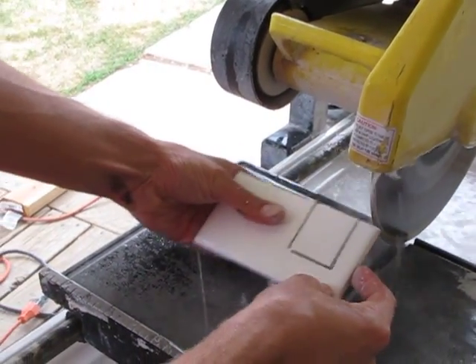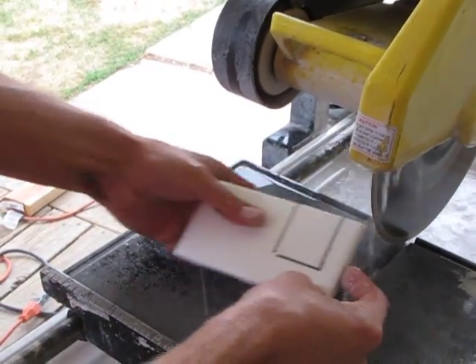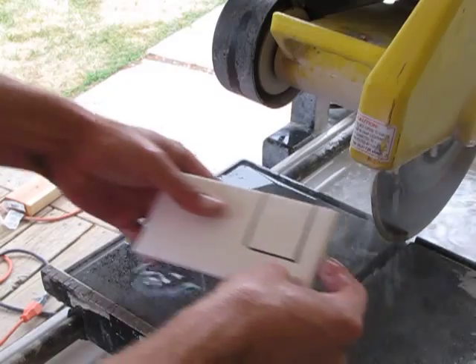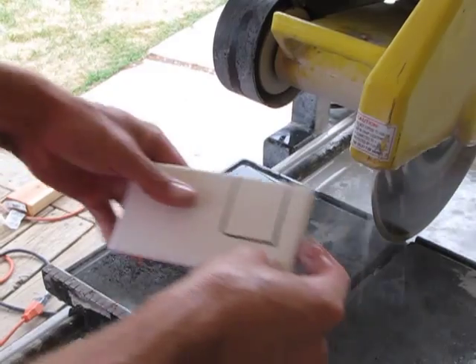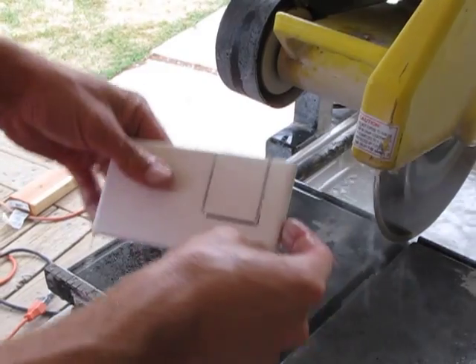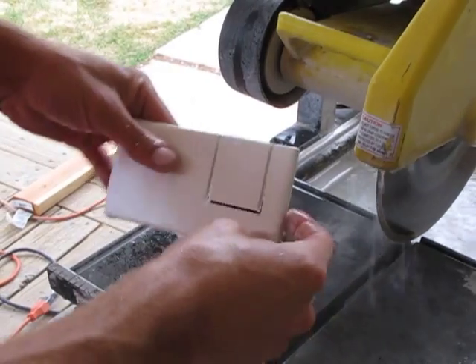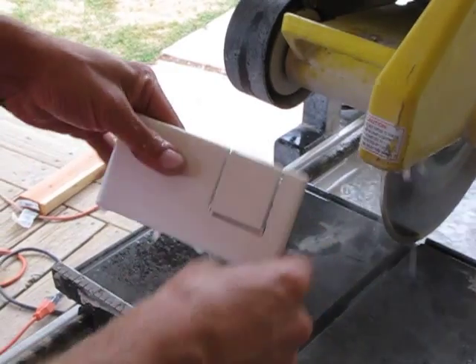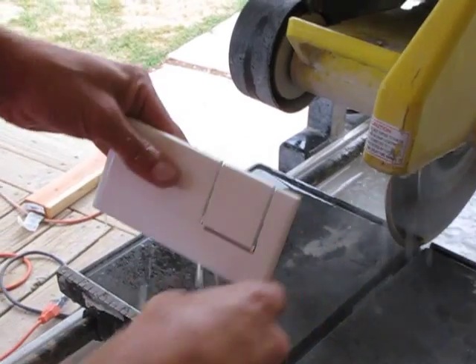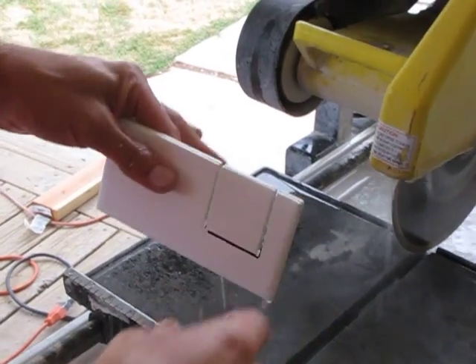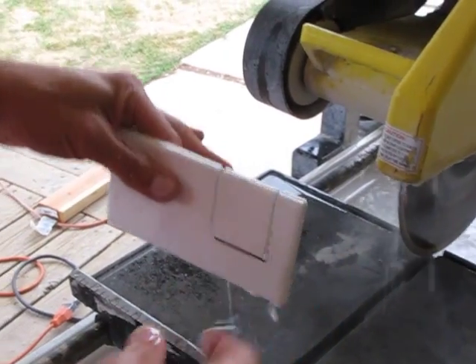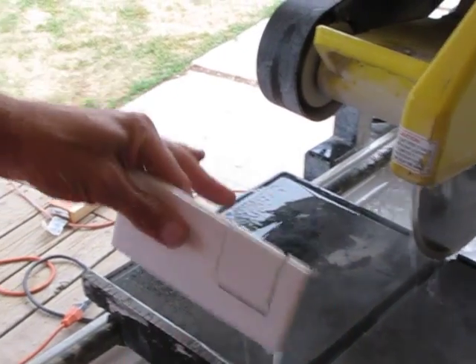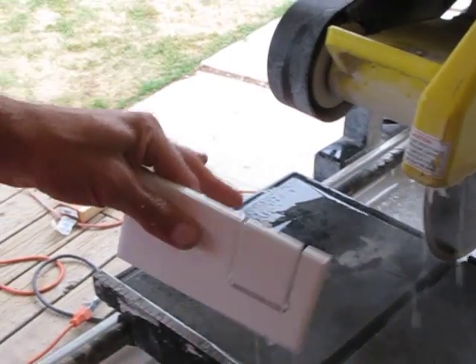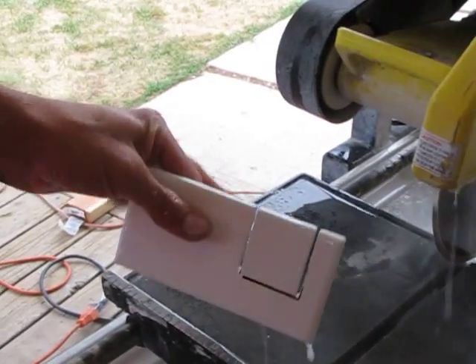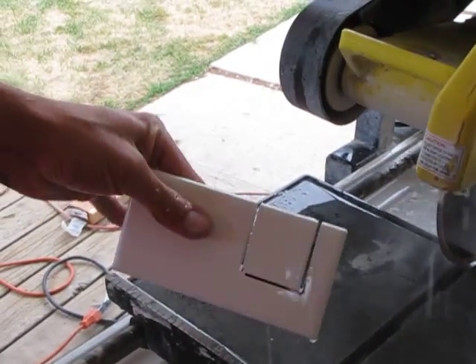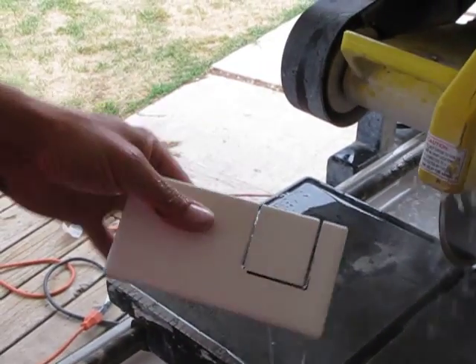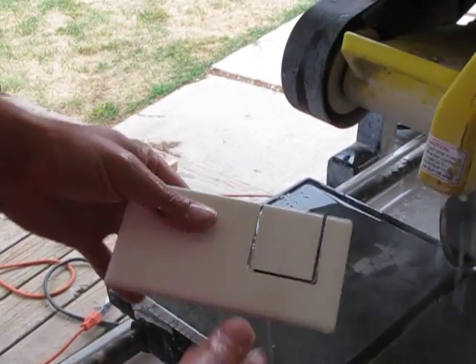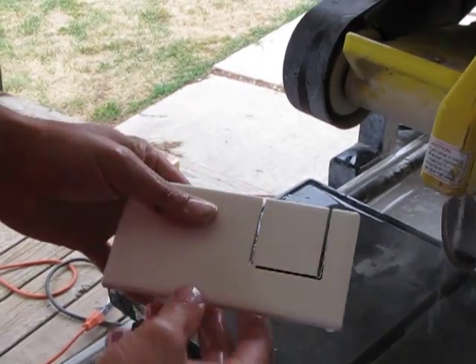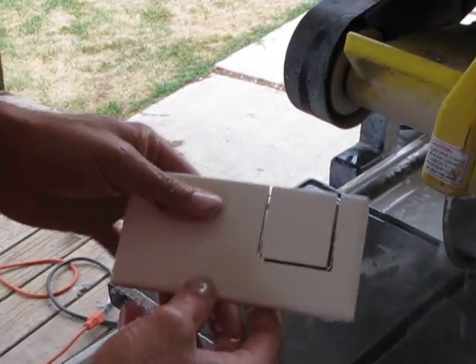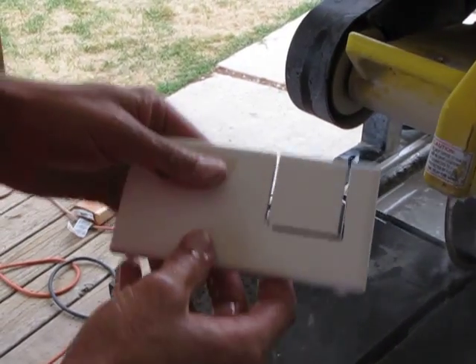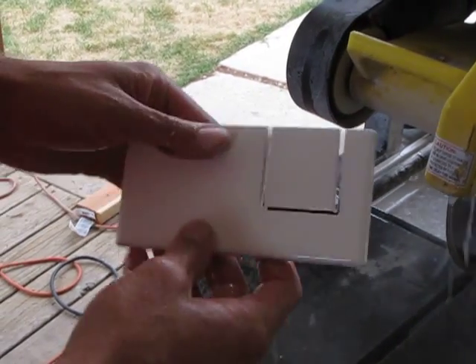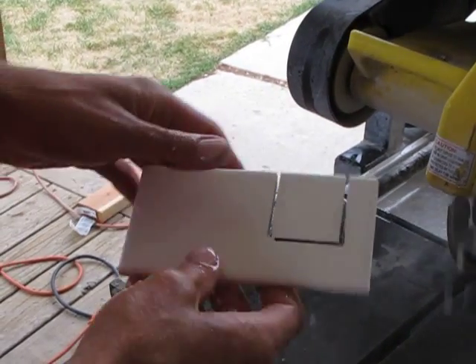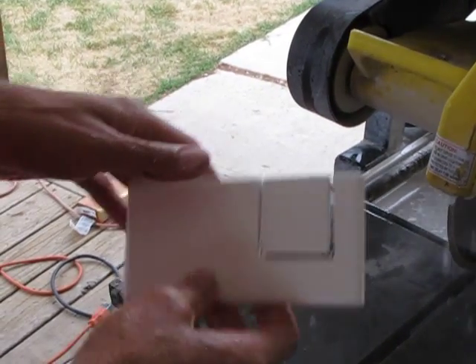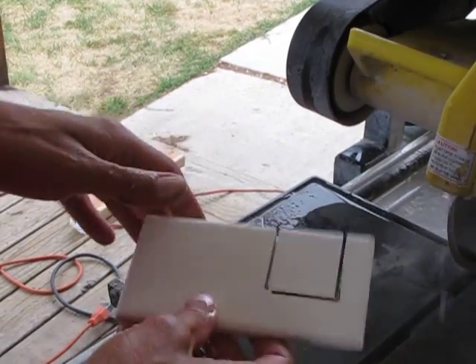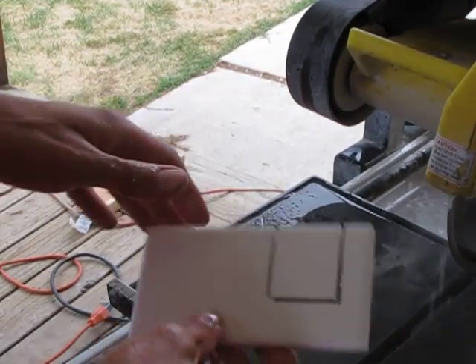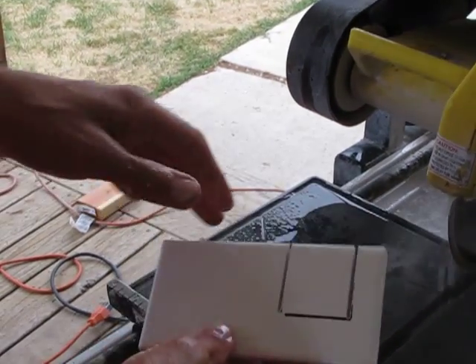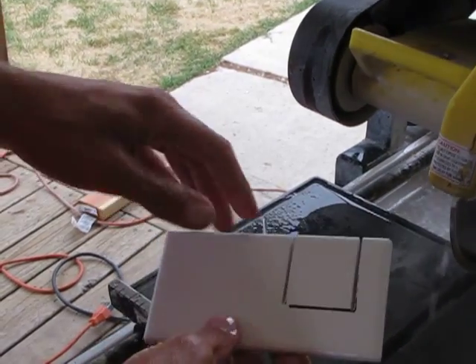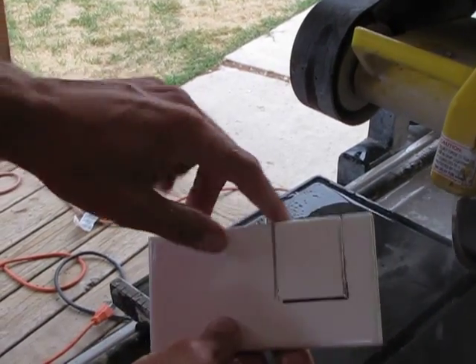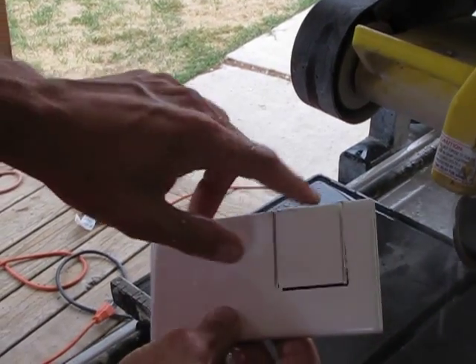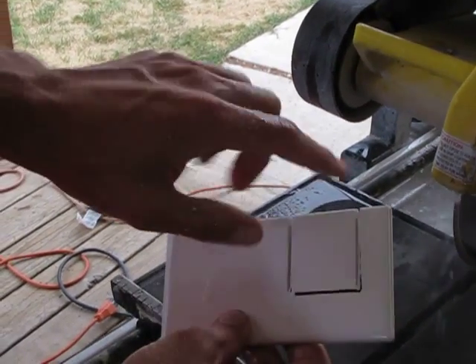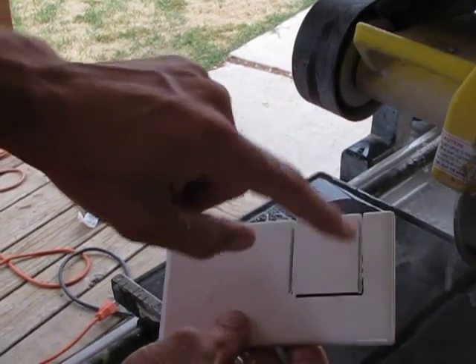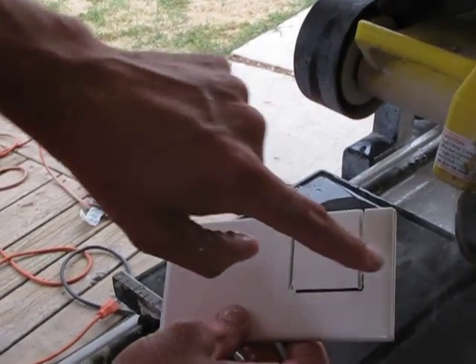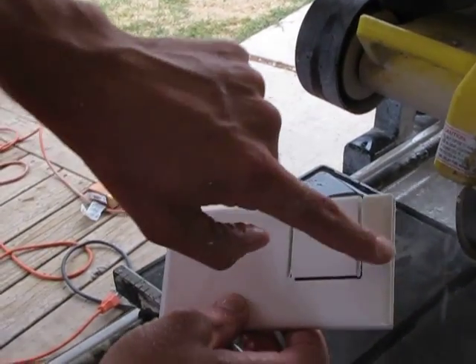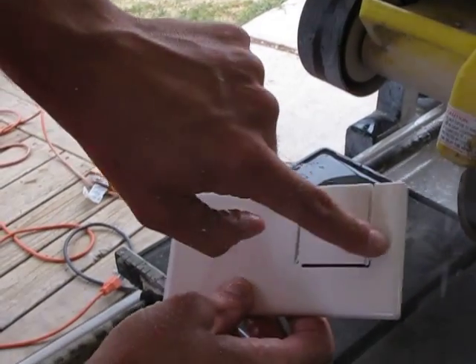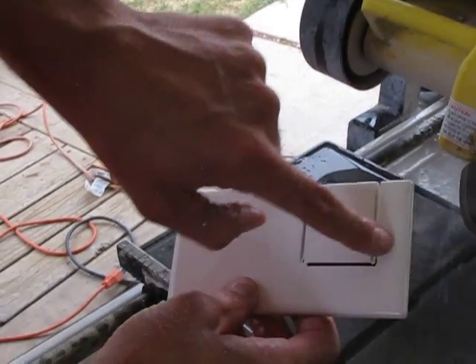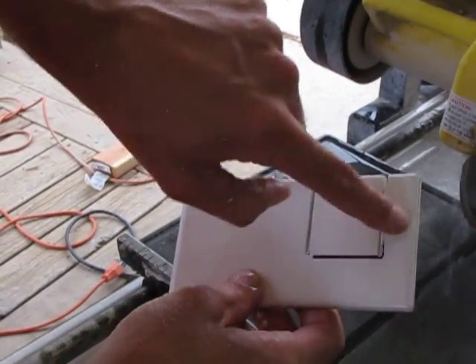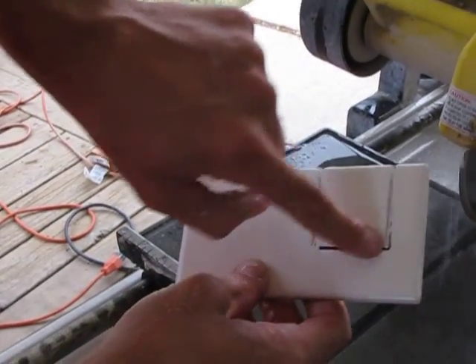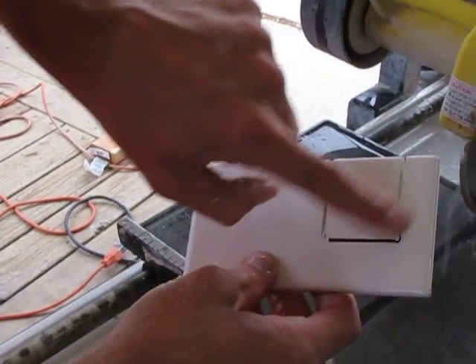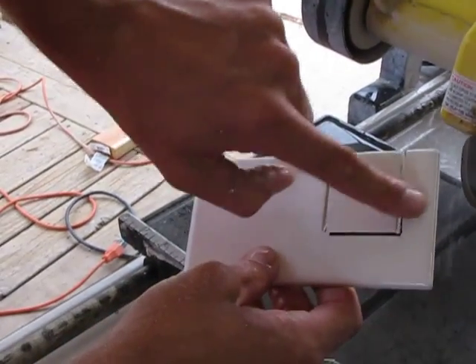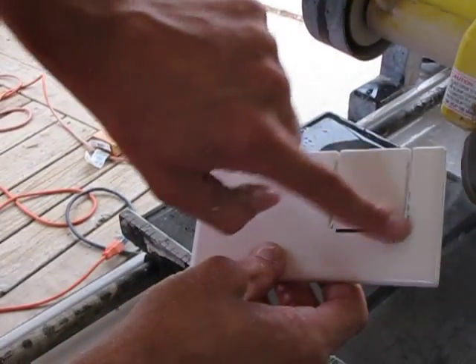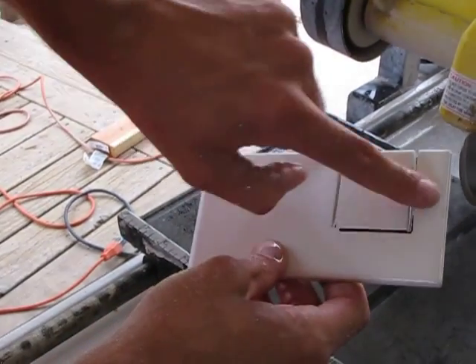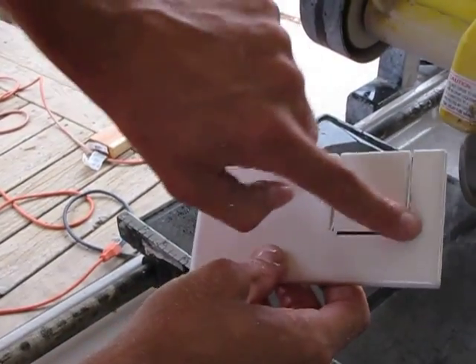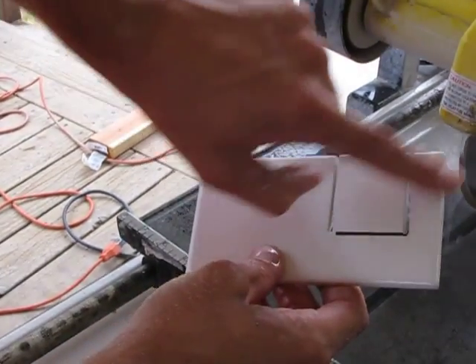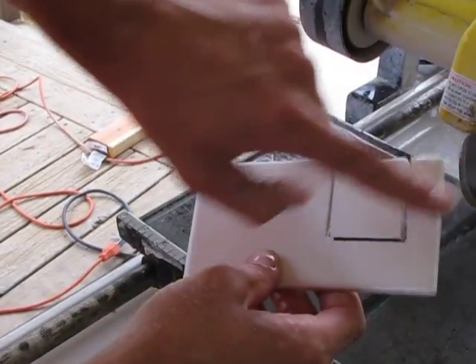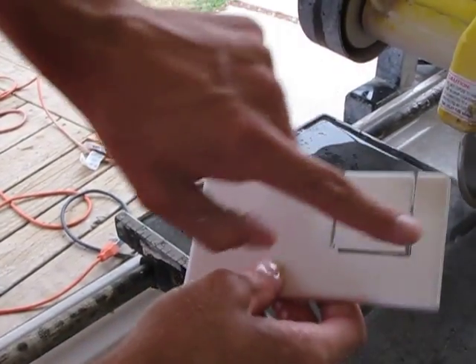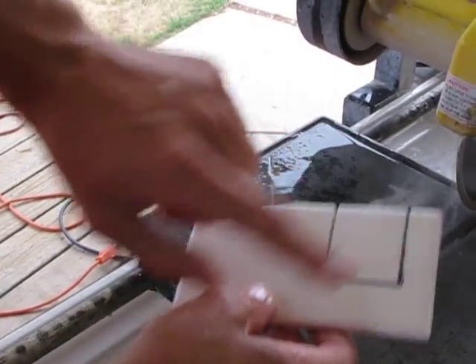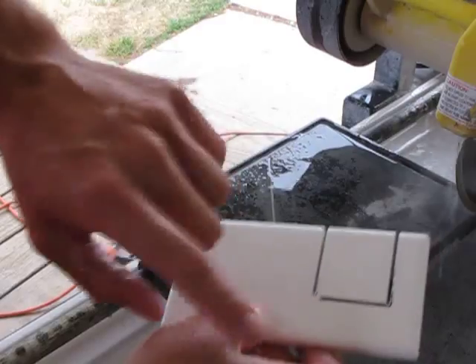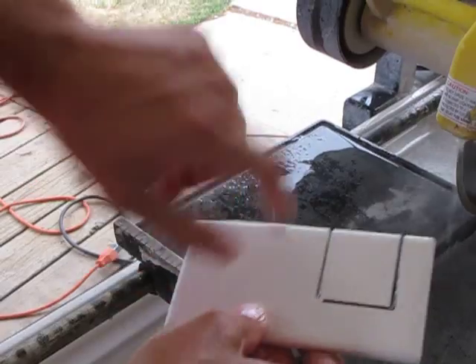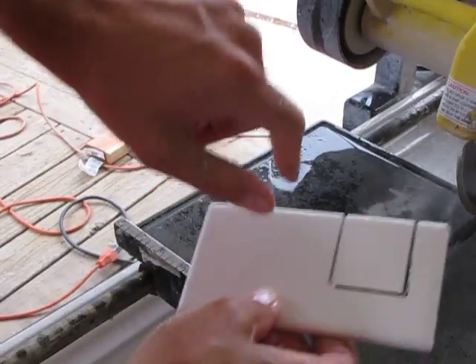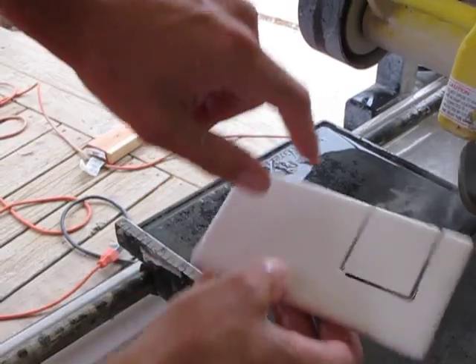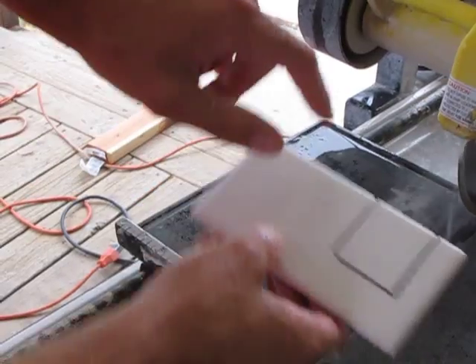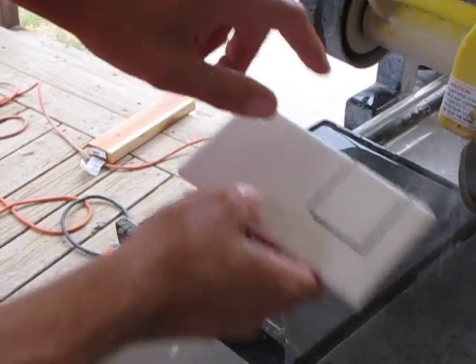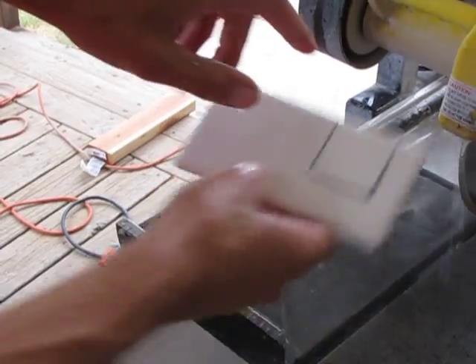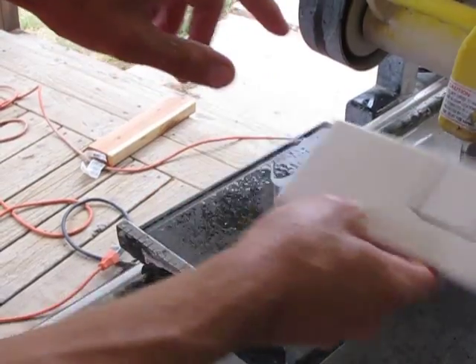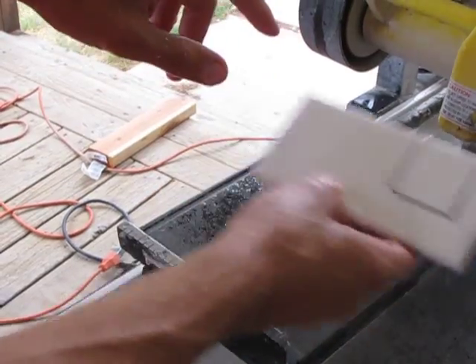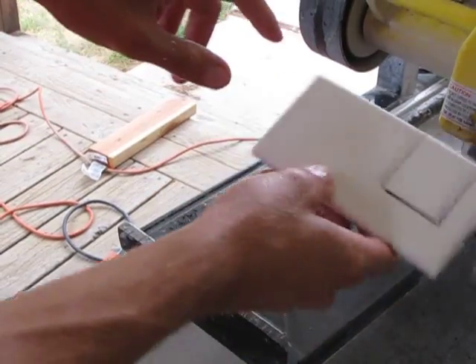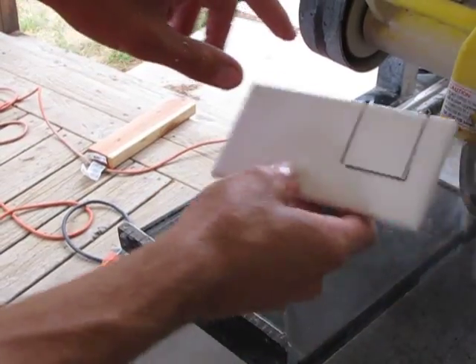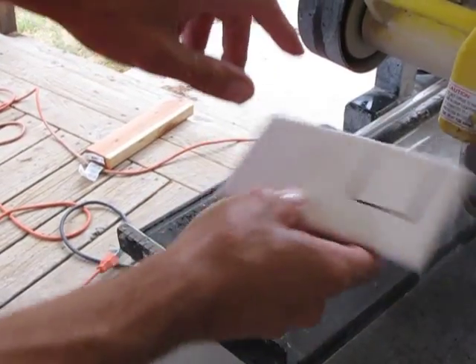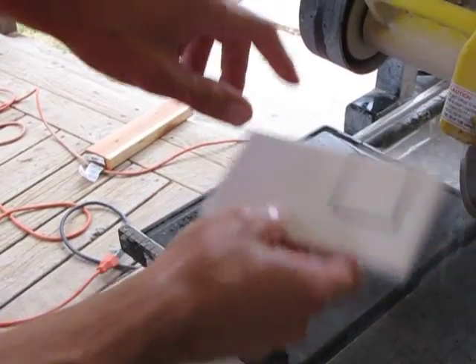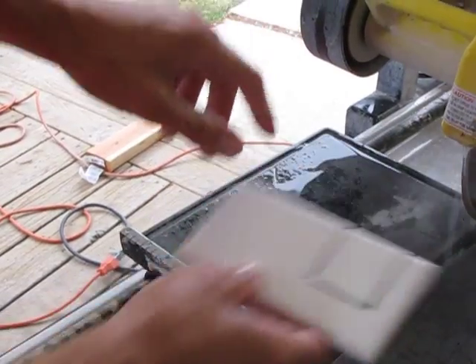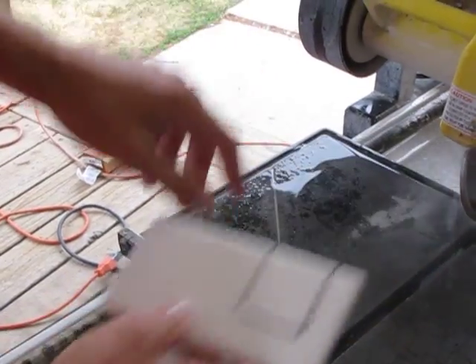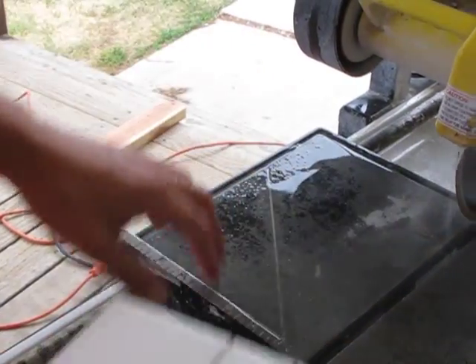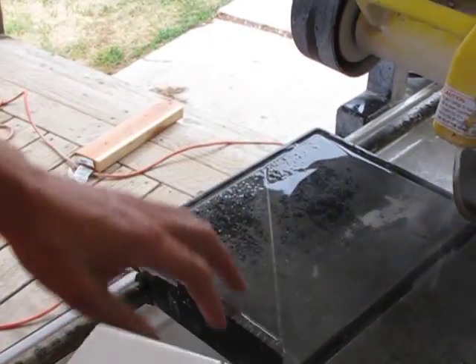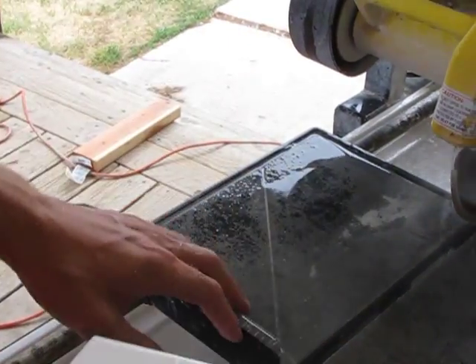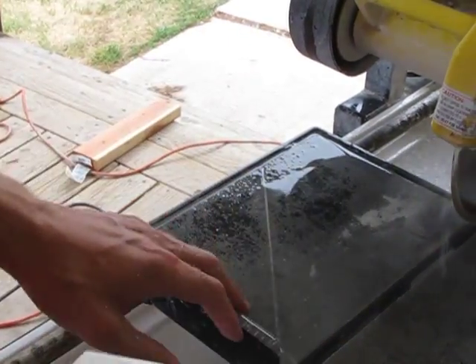Straight through. You want to be slow and steady with this, or these little tabs of tile will break if you bounce them off the blade.